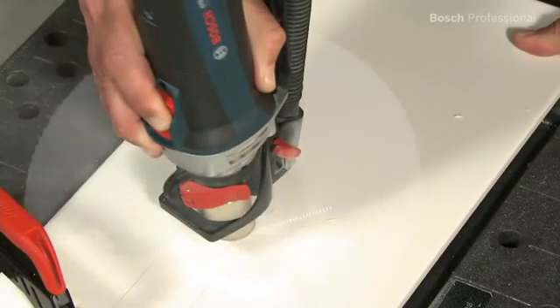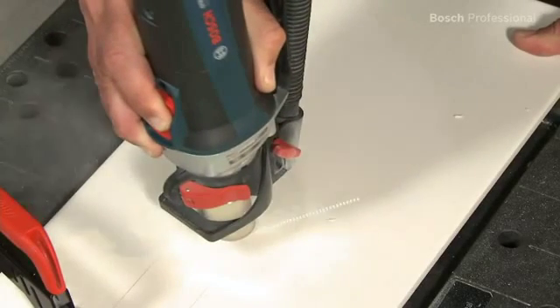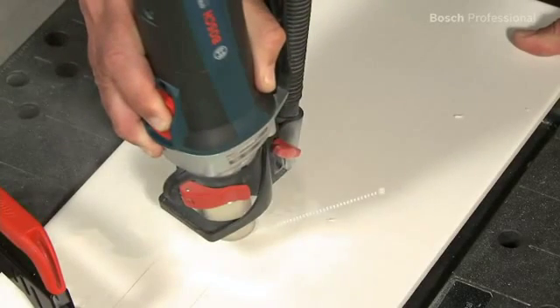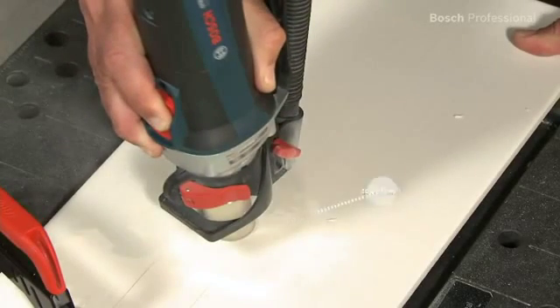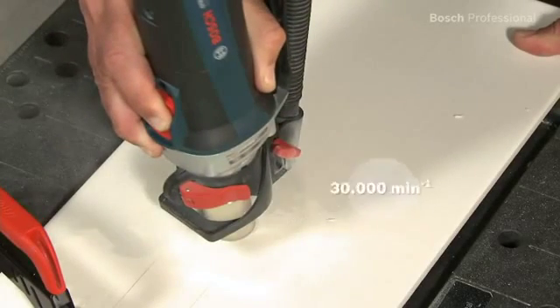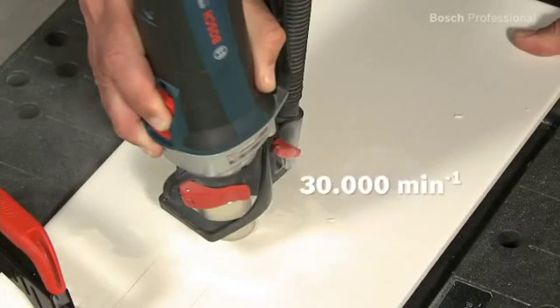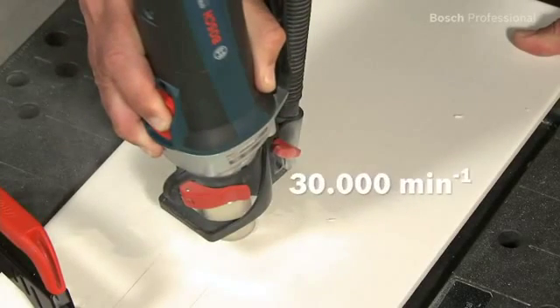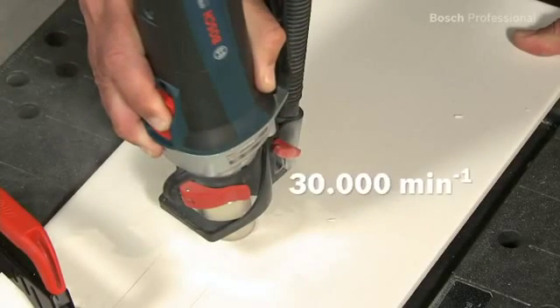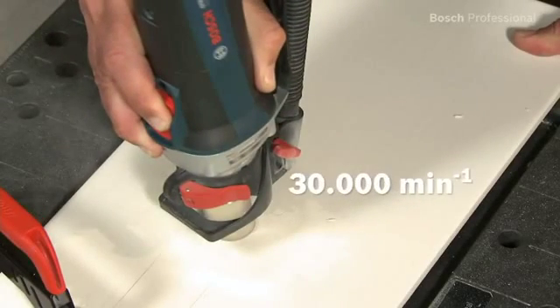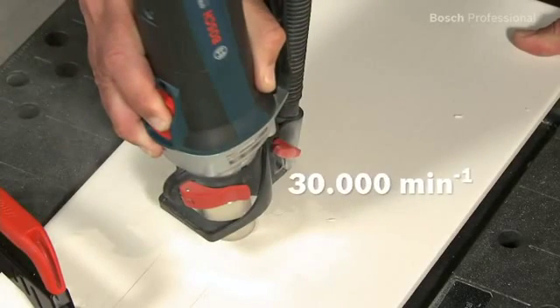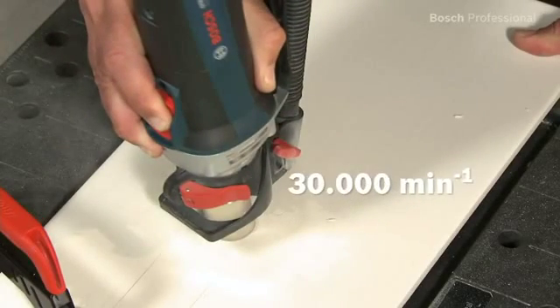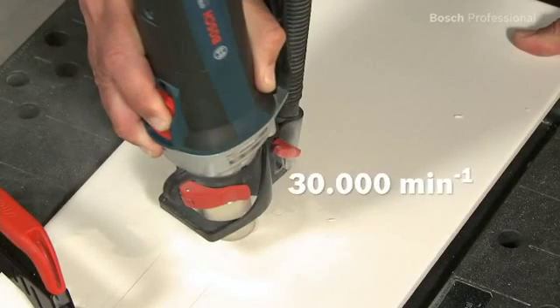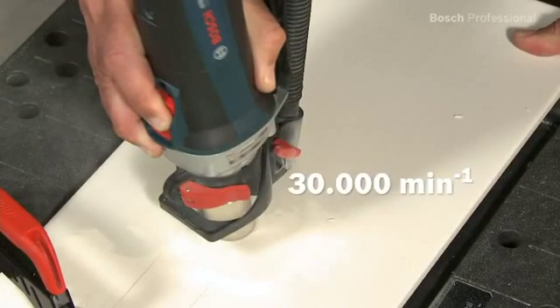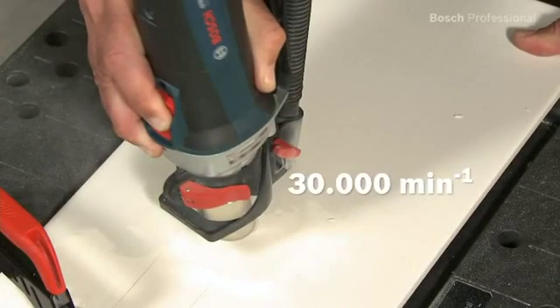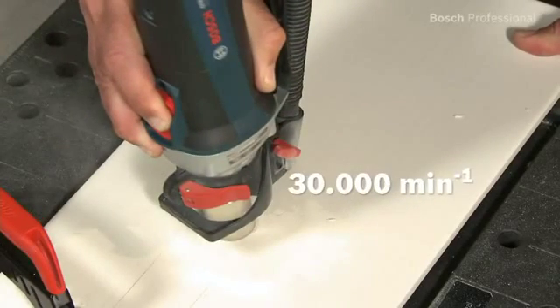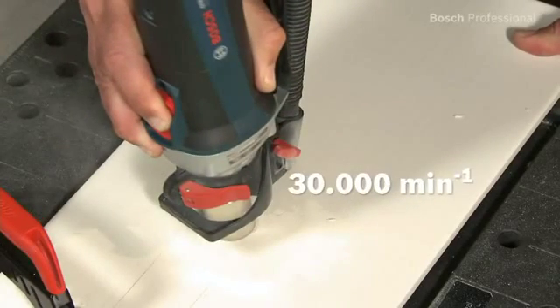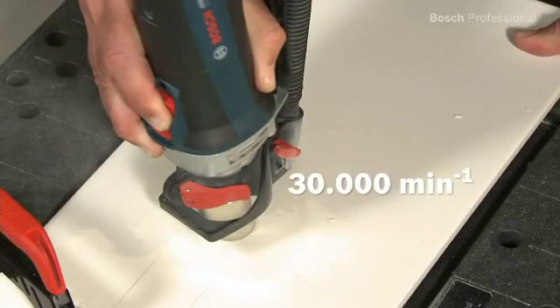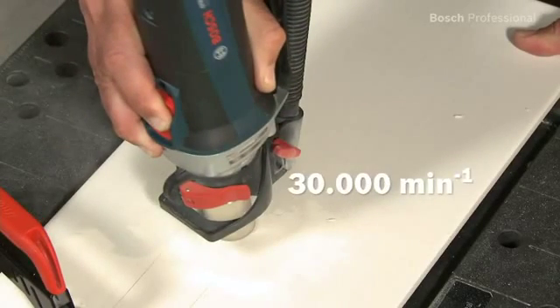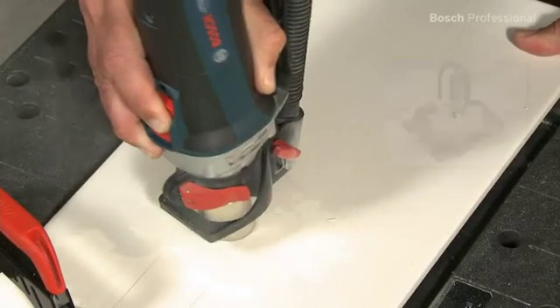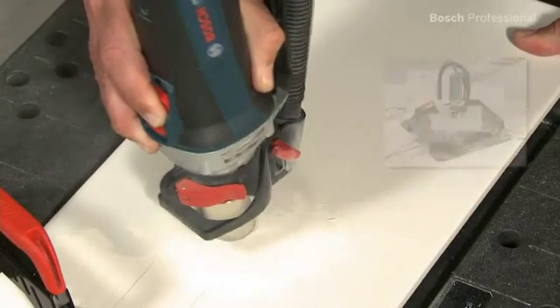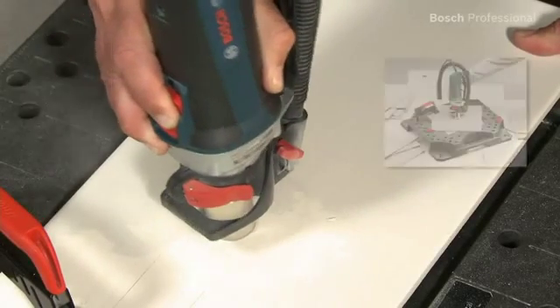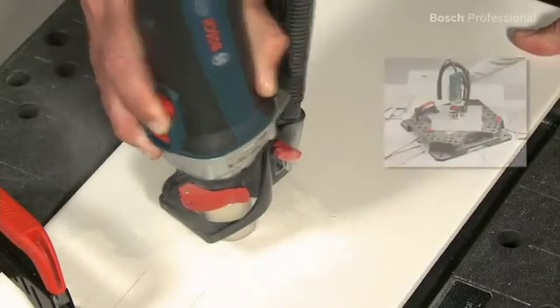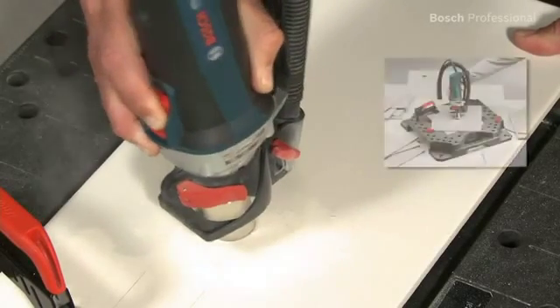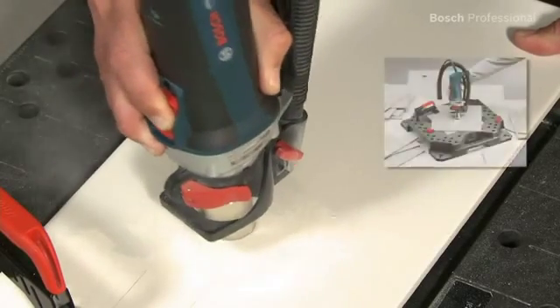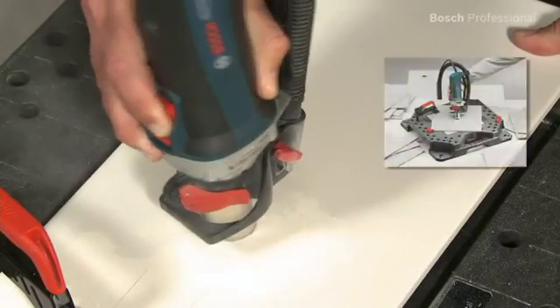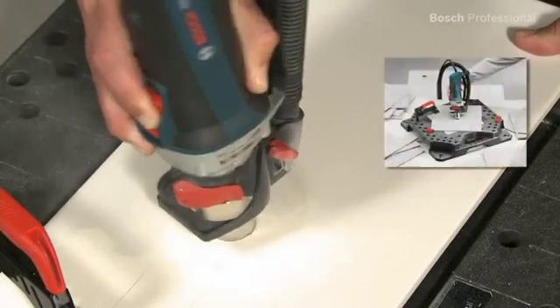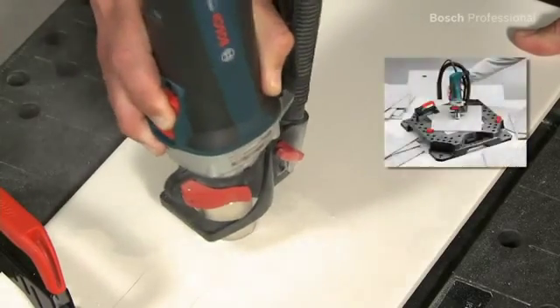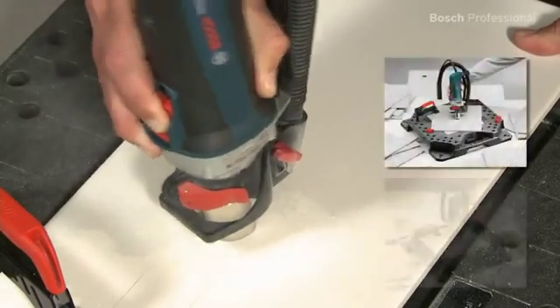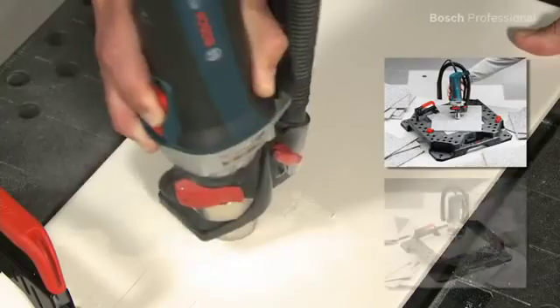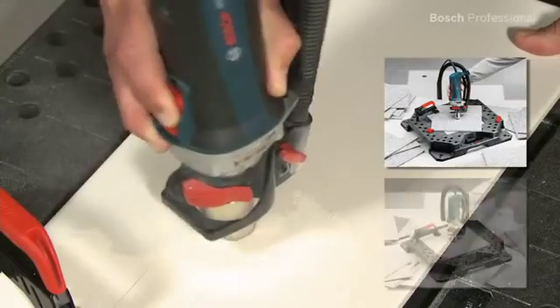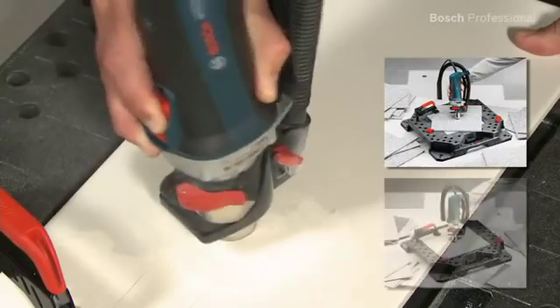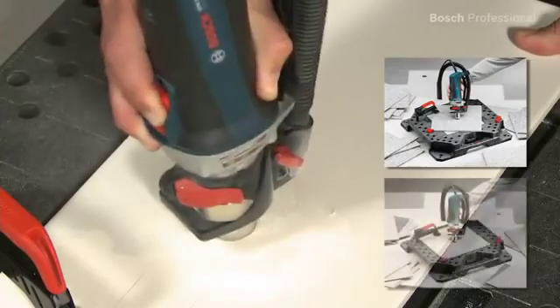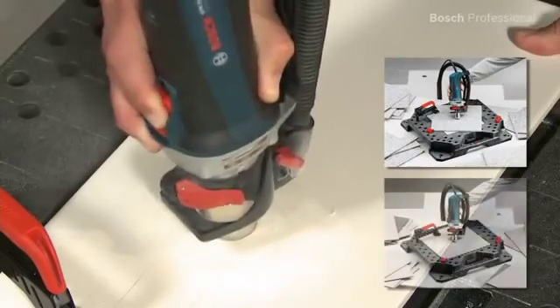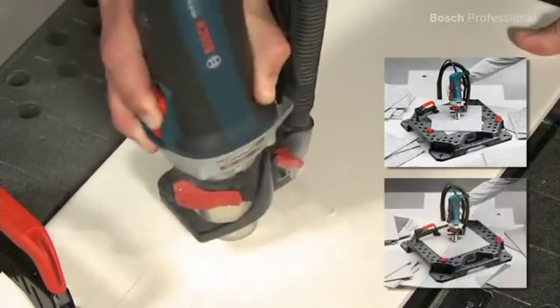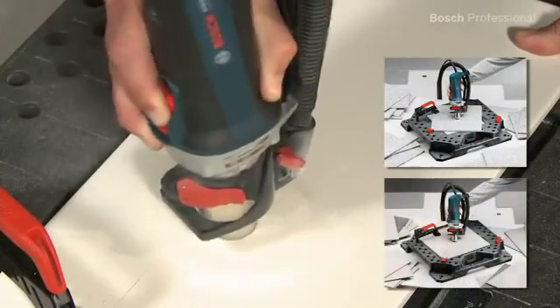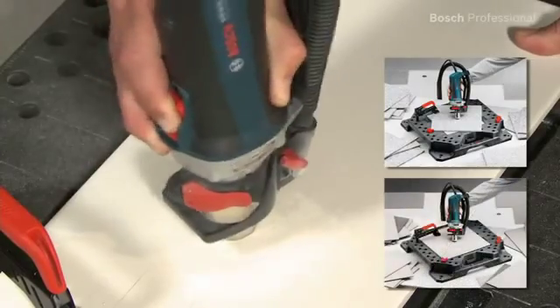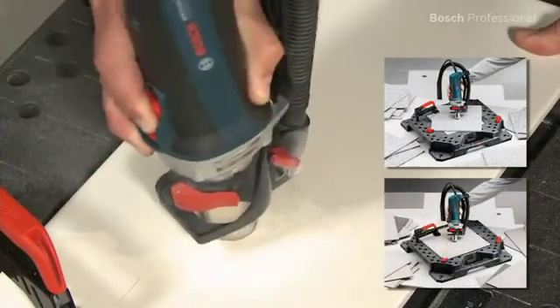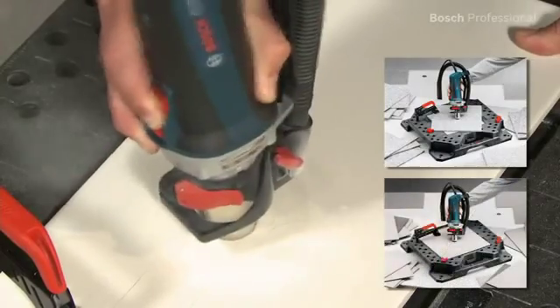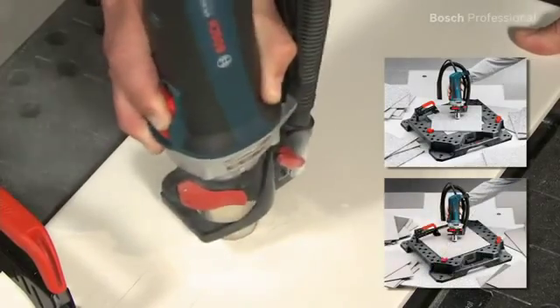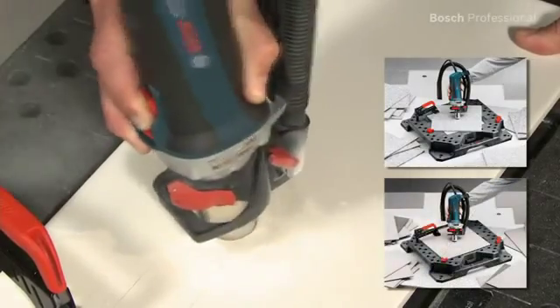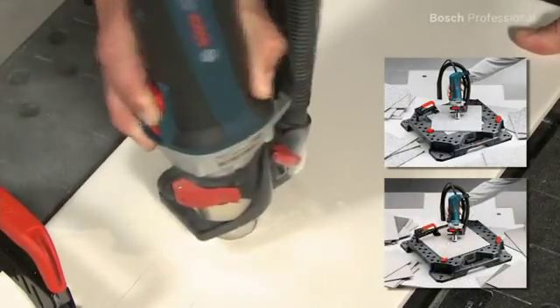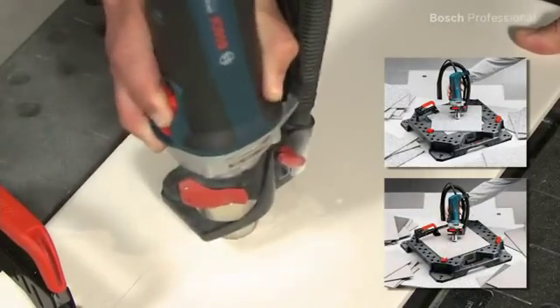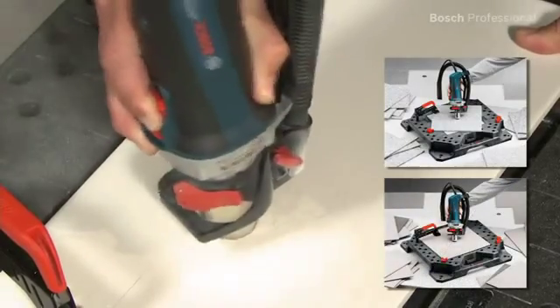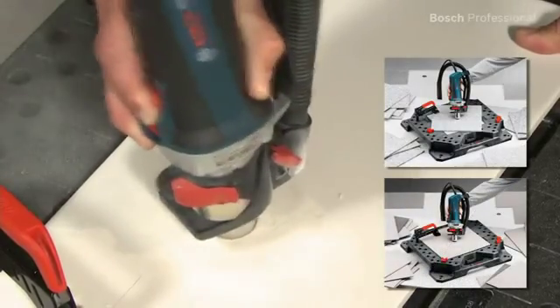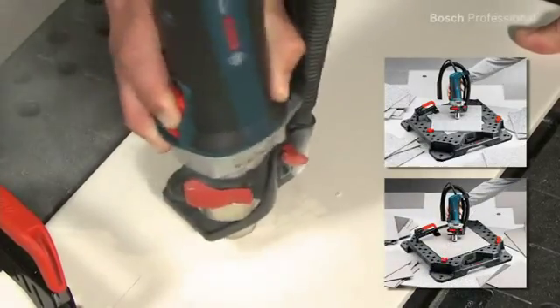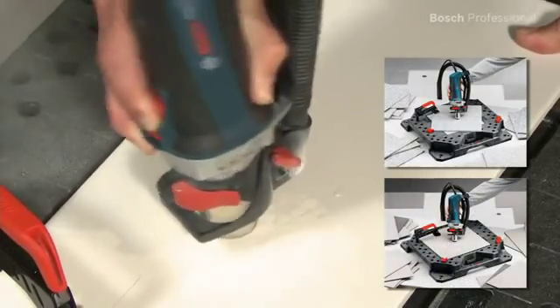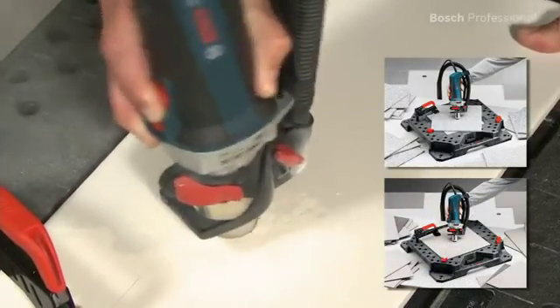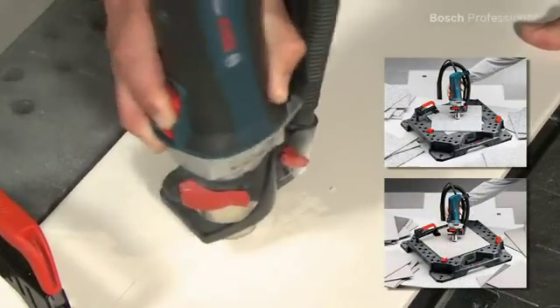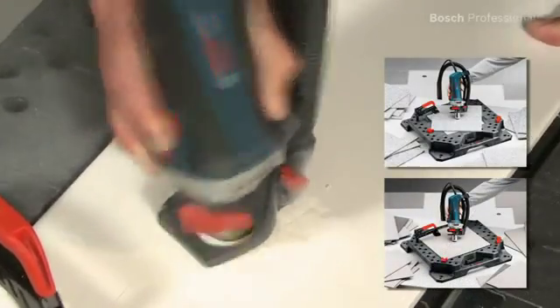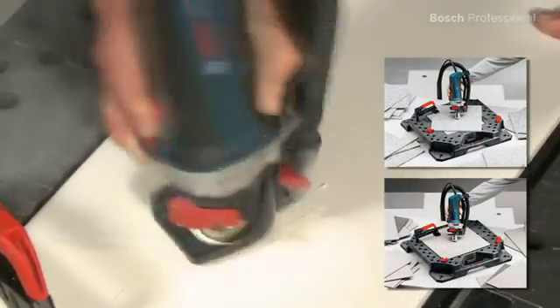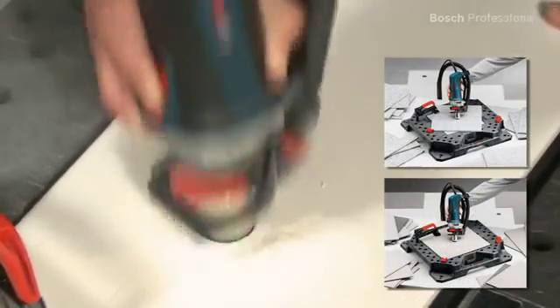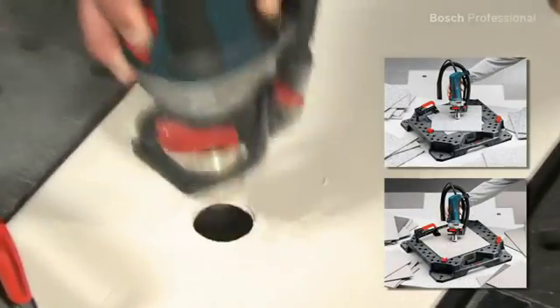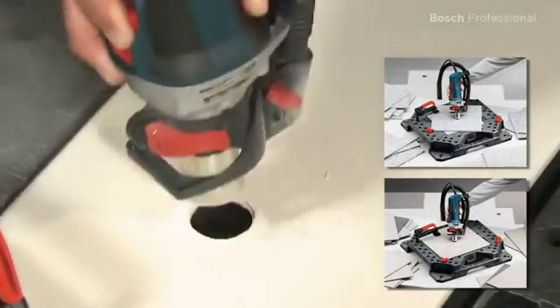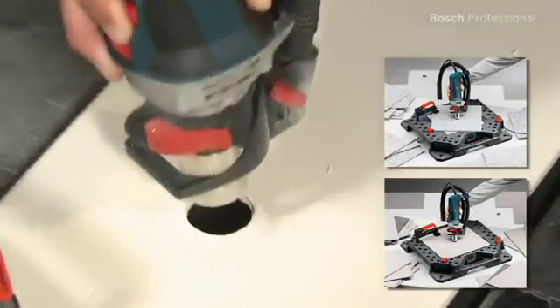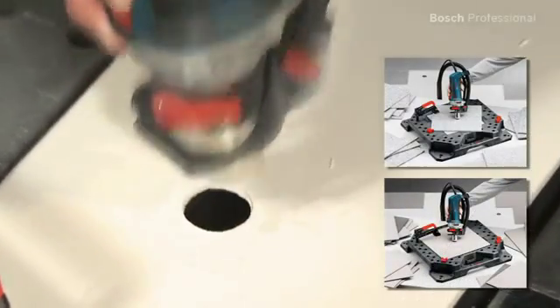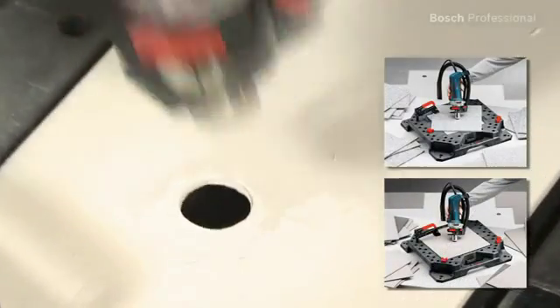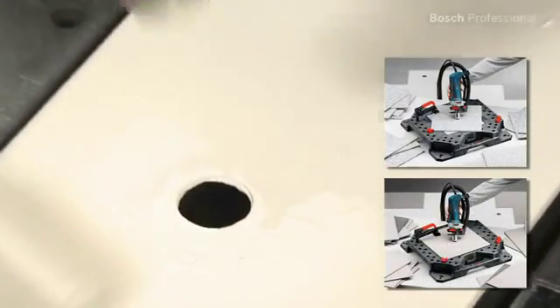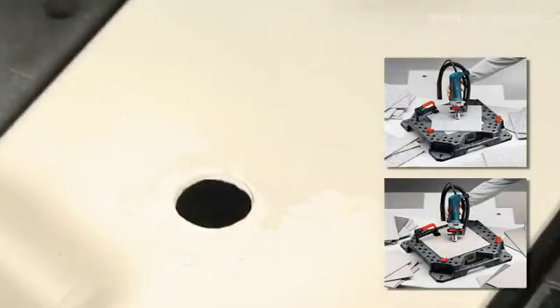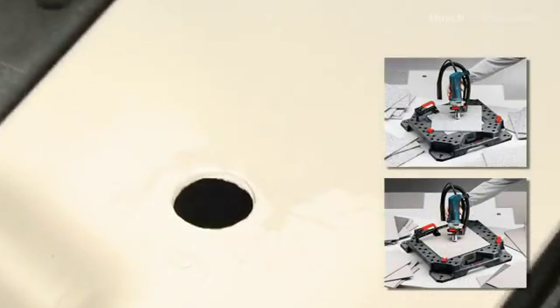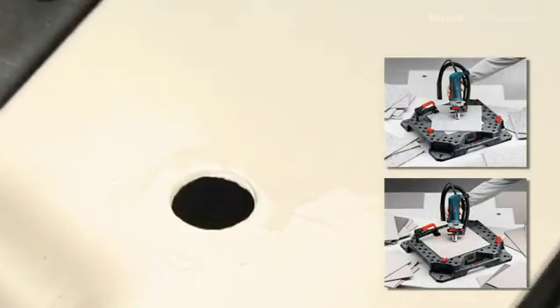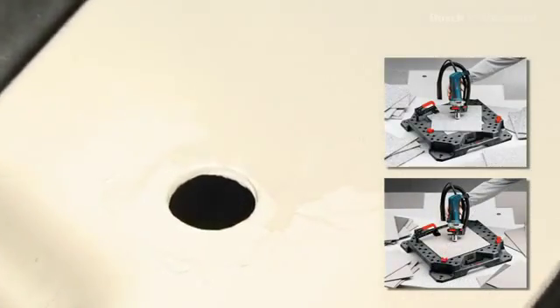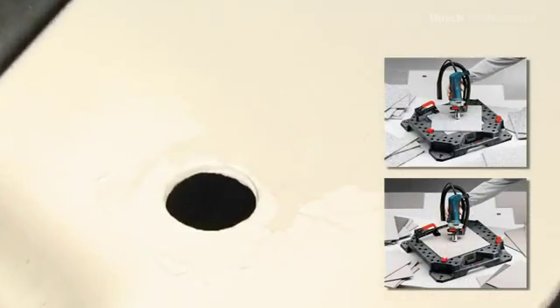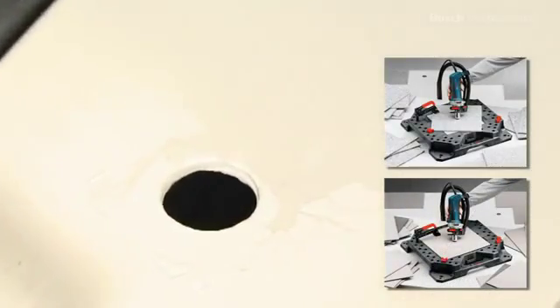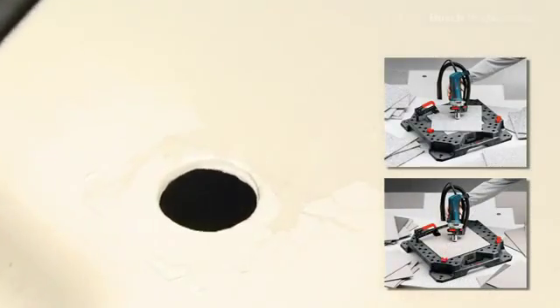Even the hardest materials such as granite or fine stoneware are no problem for the GTR30CE Professional.